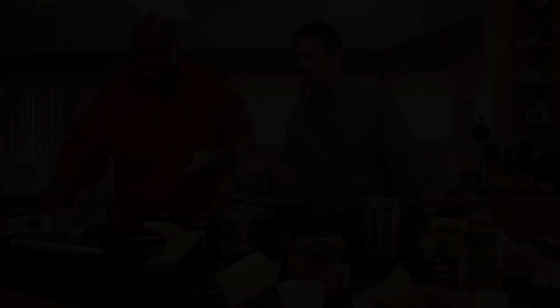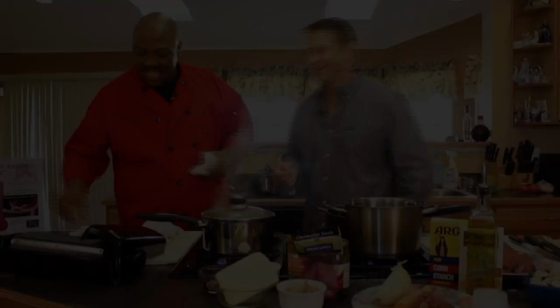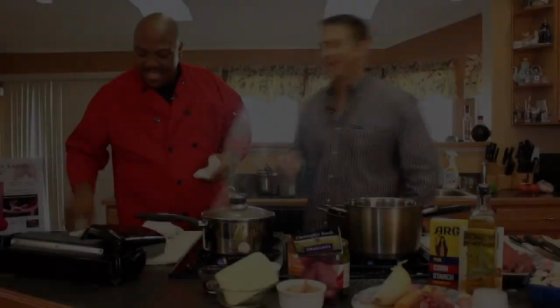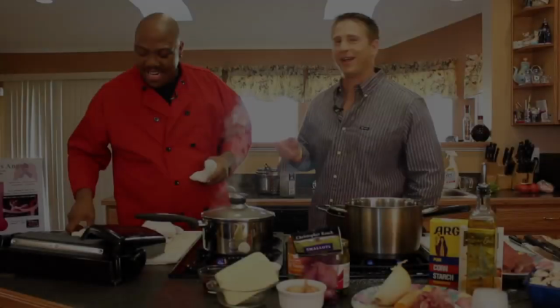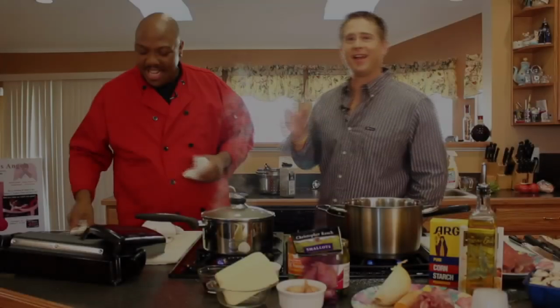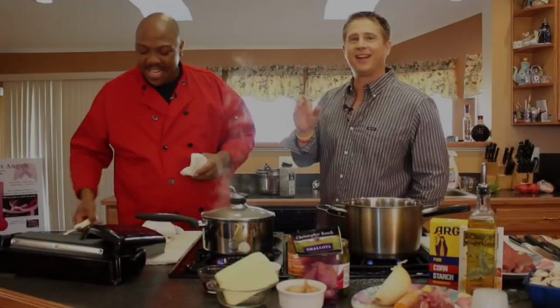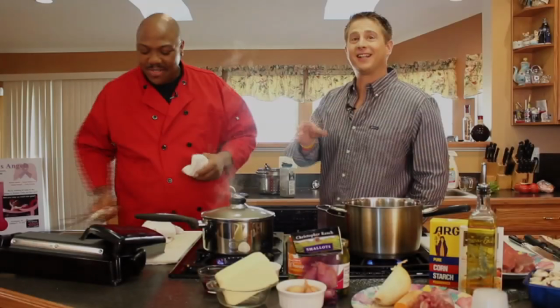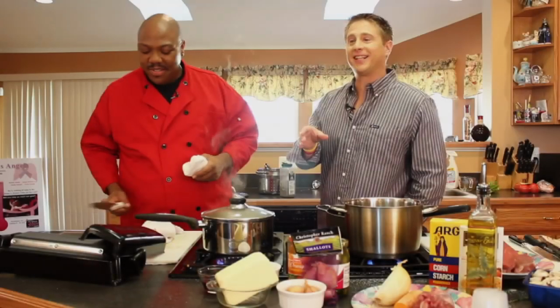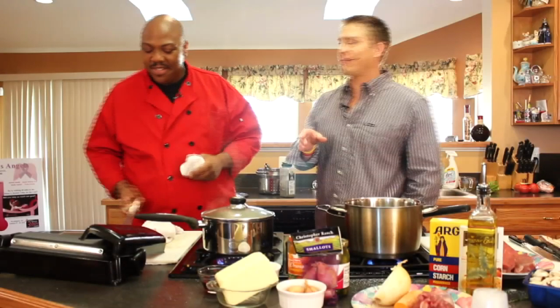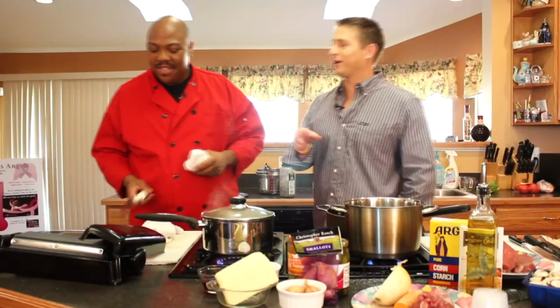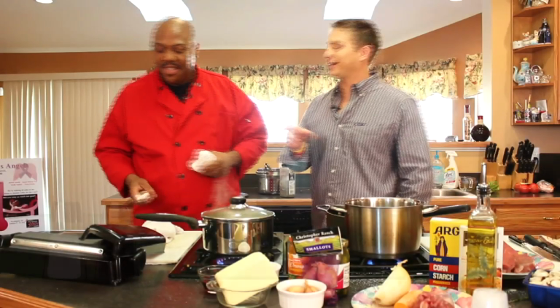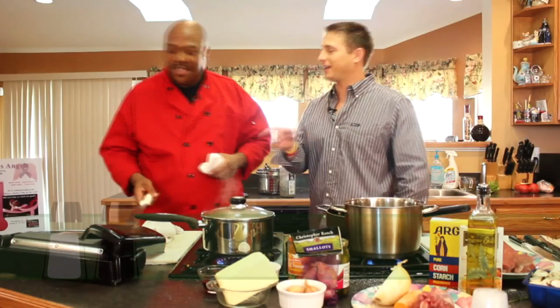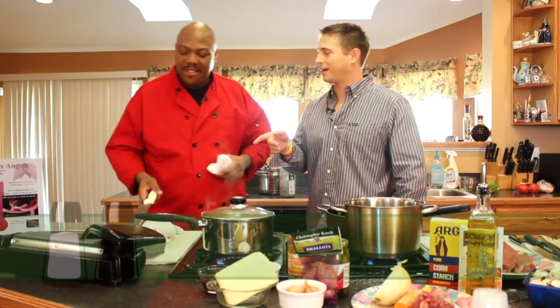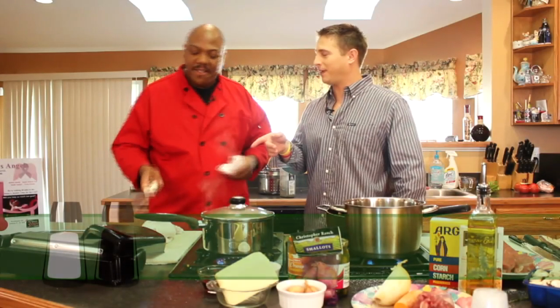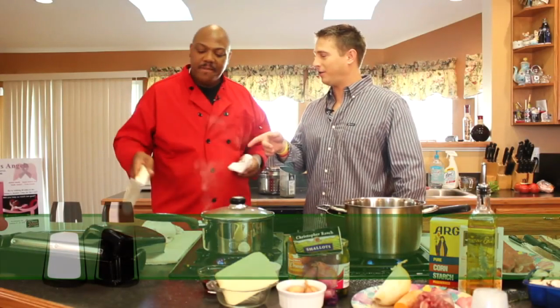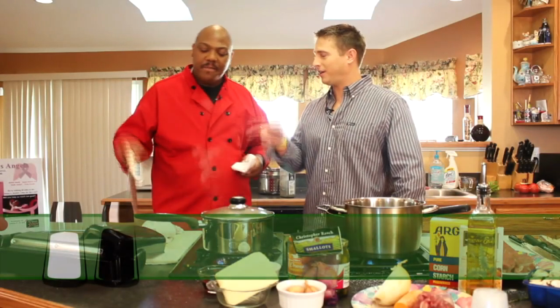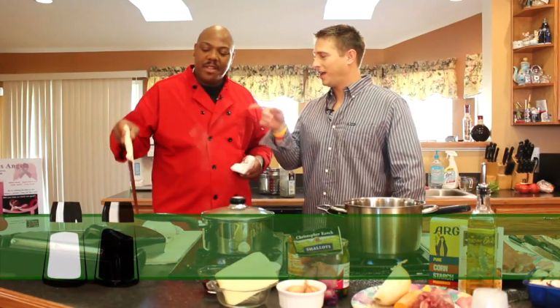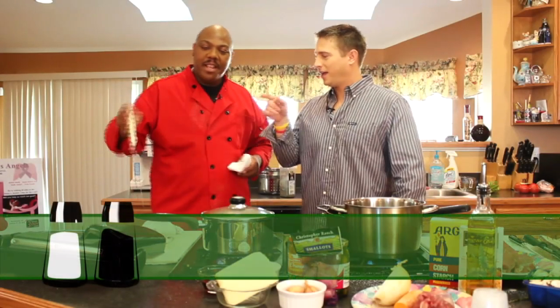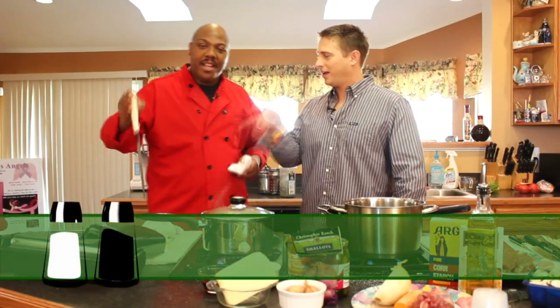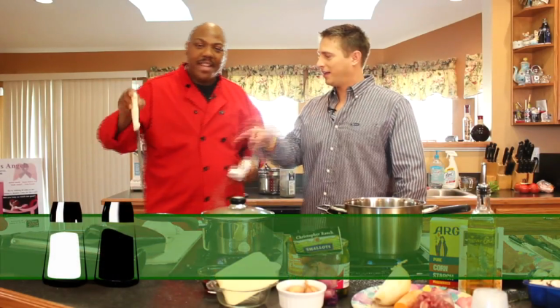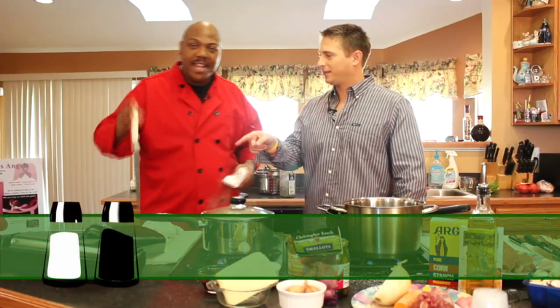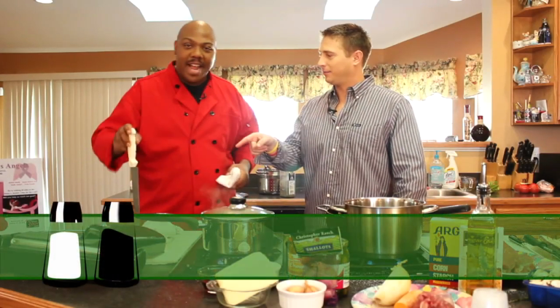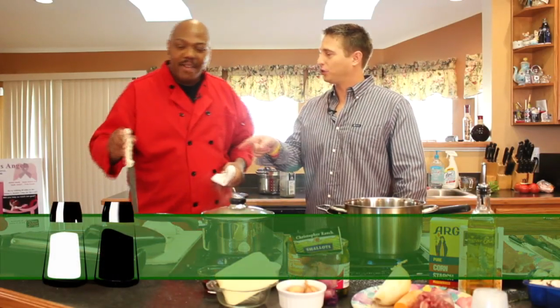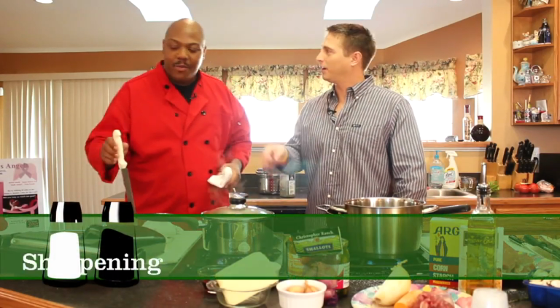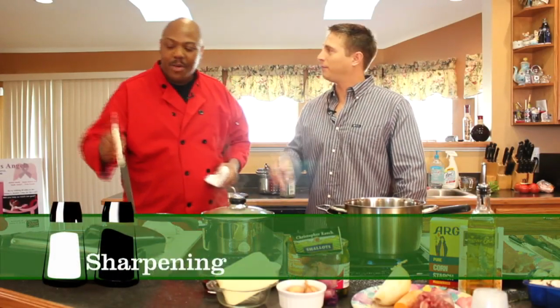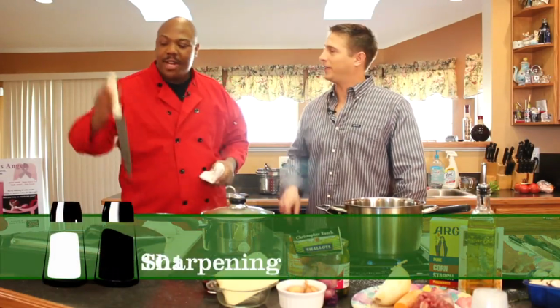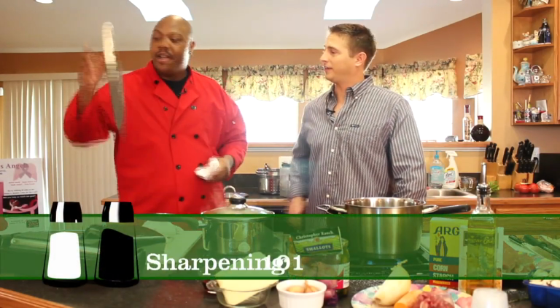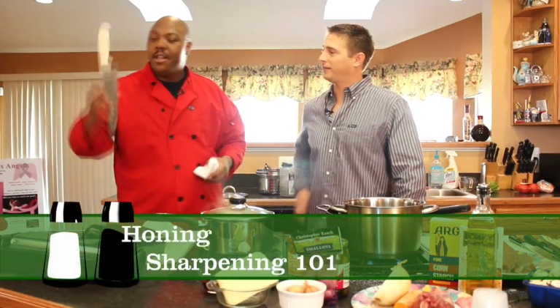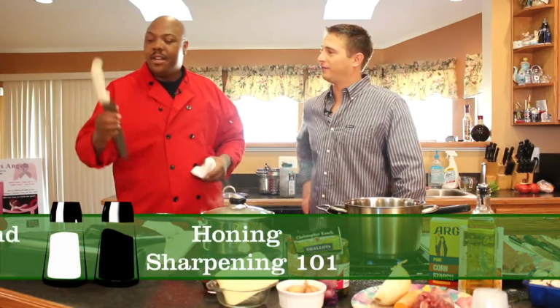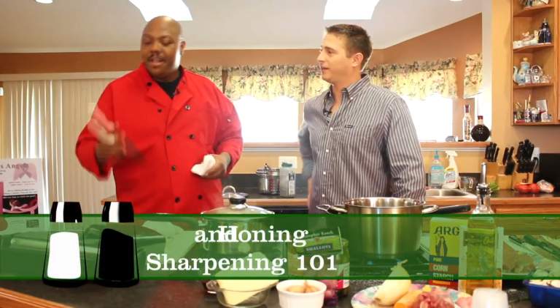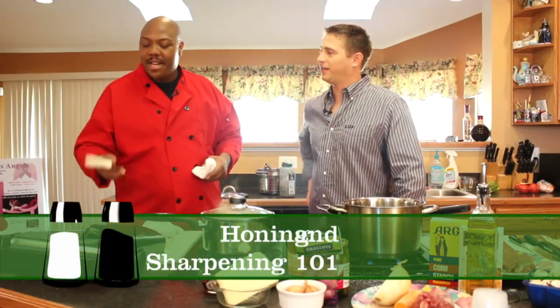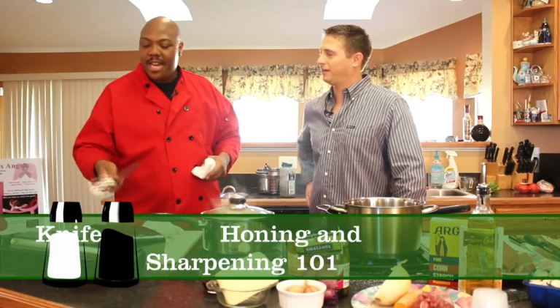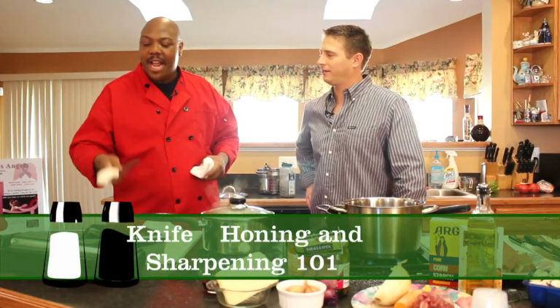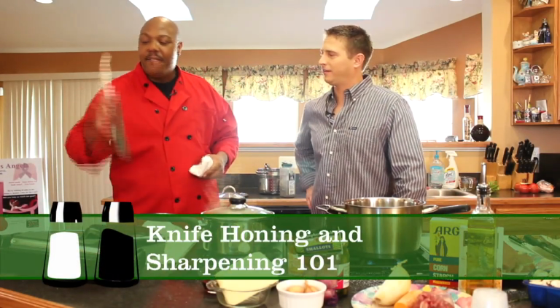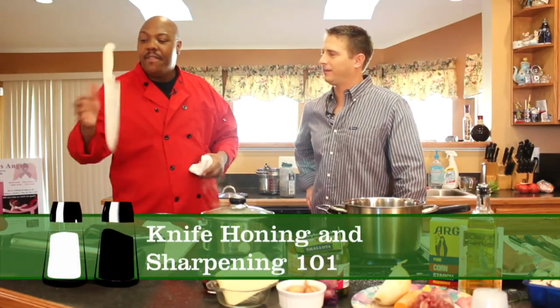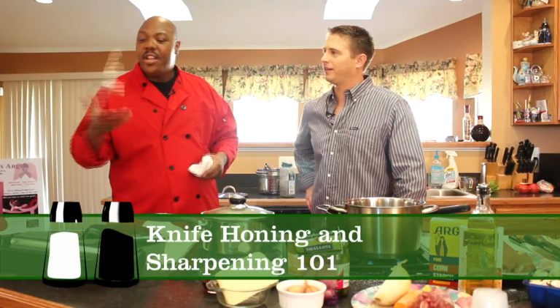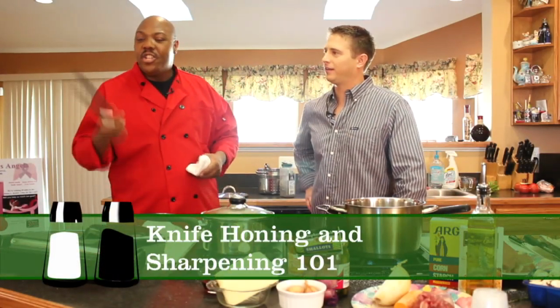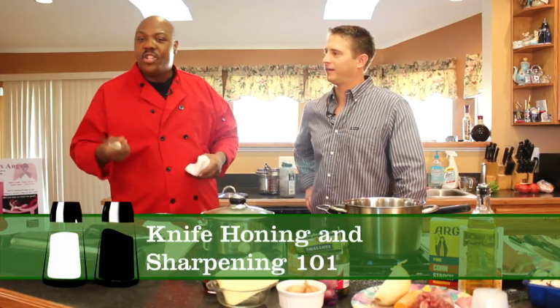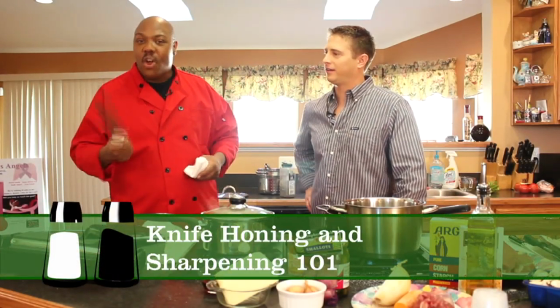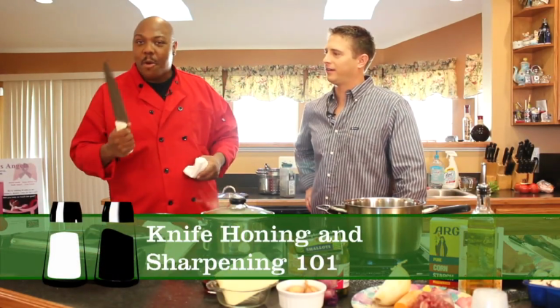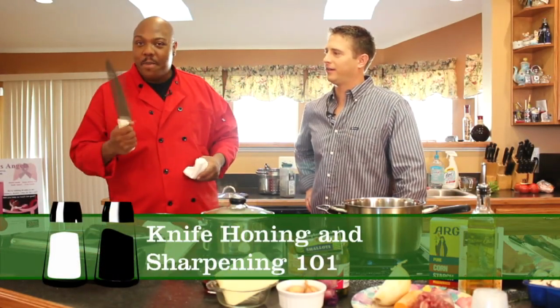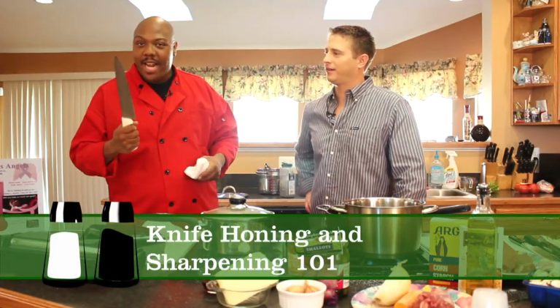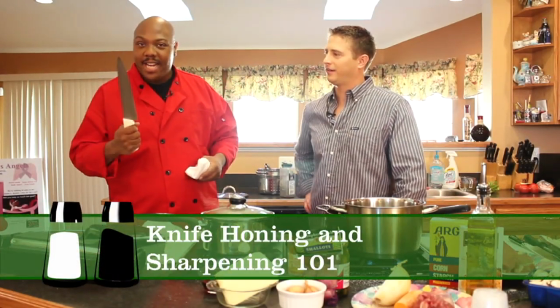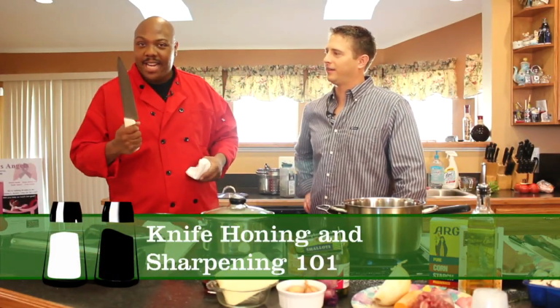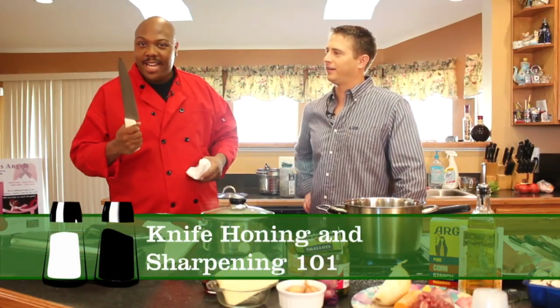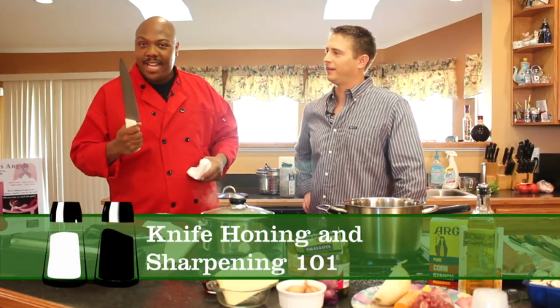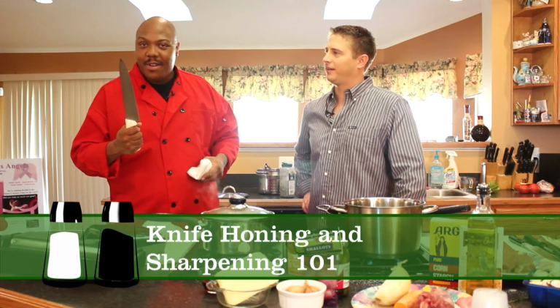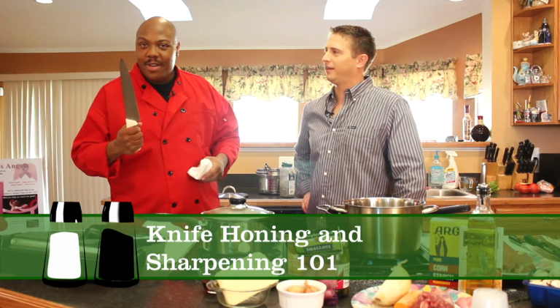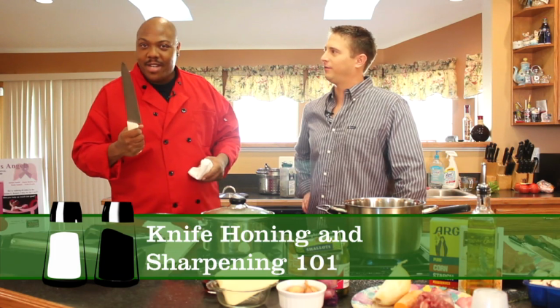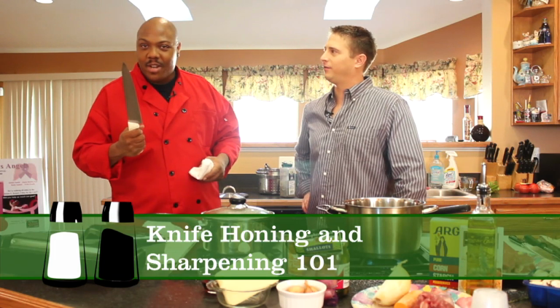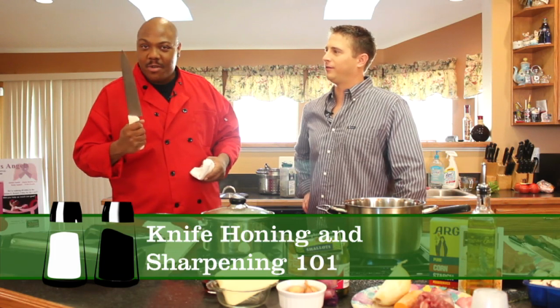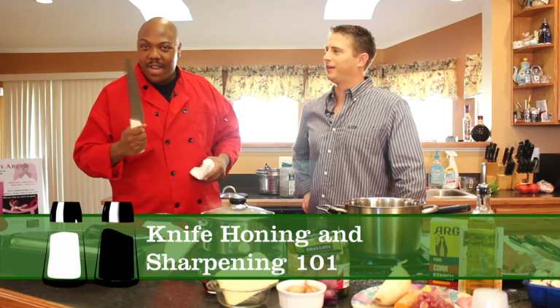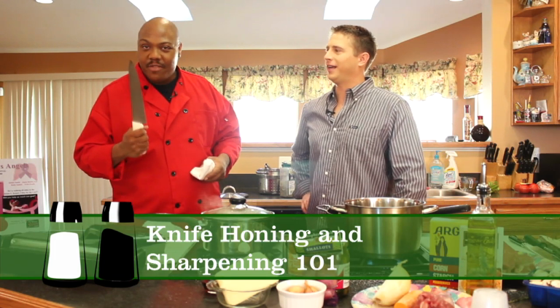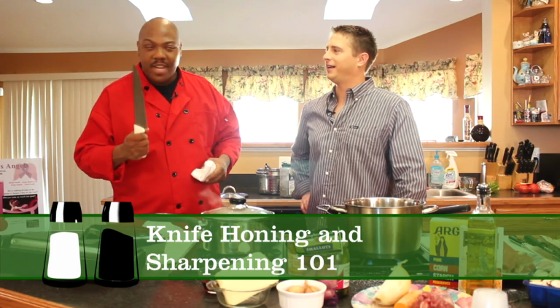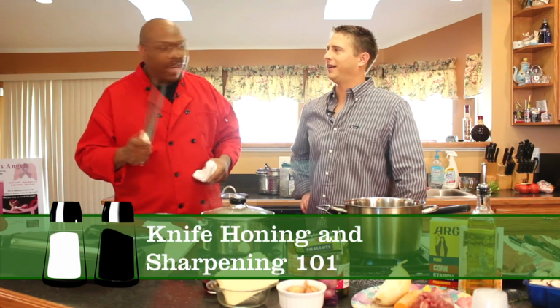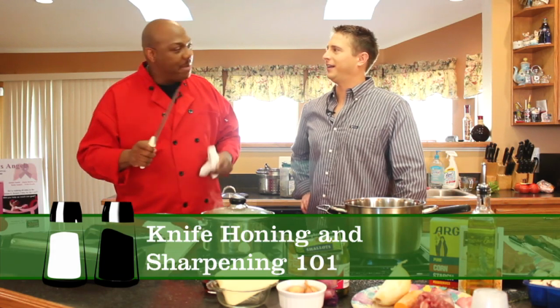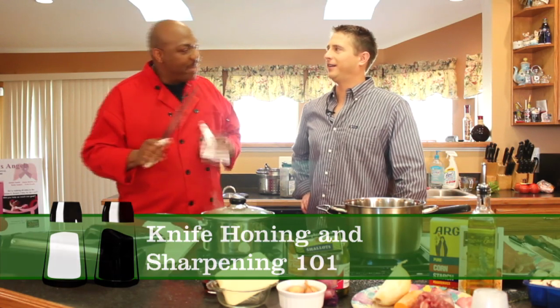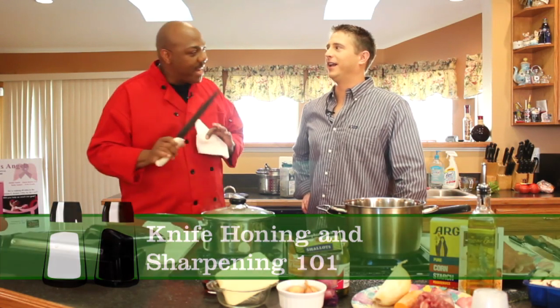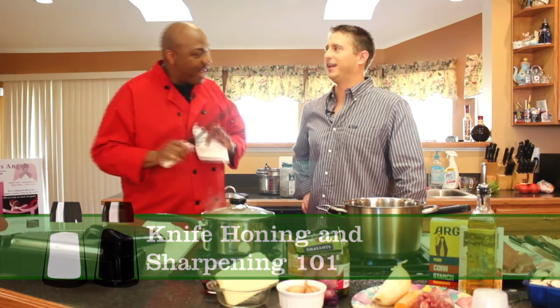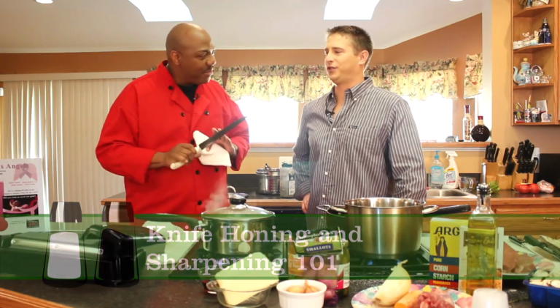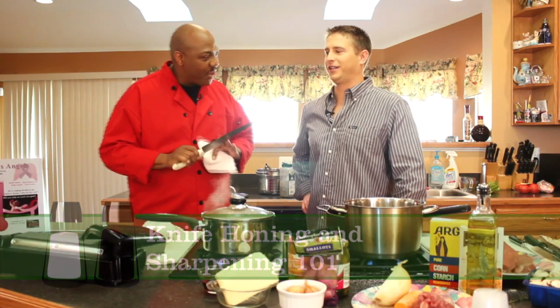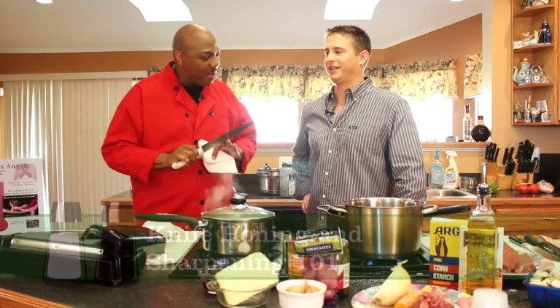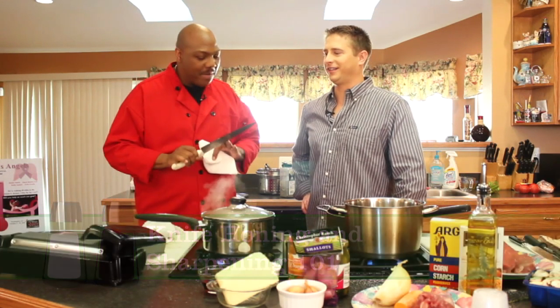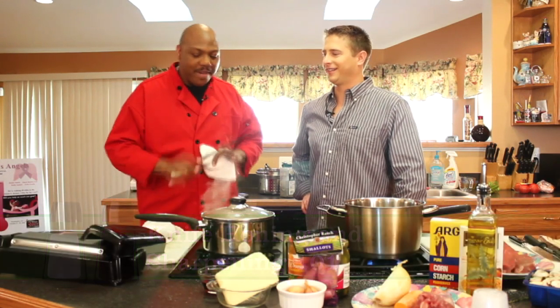Today we're going to talk about some sharpening — knife sharpening. We're not talking about knife juggling, but knife sharpening.